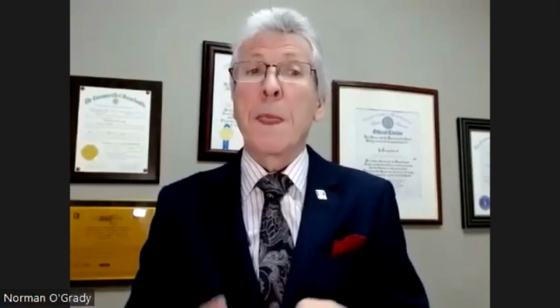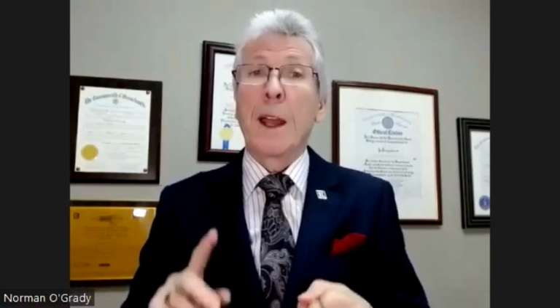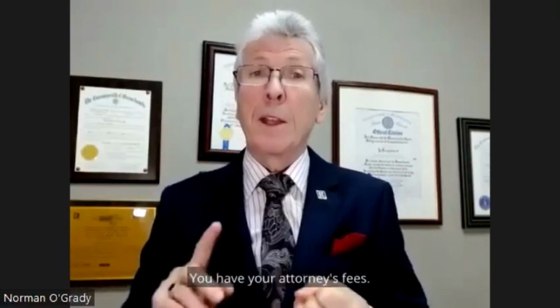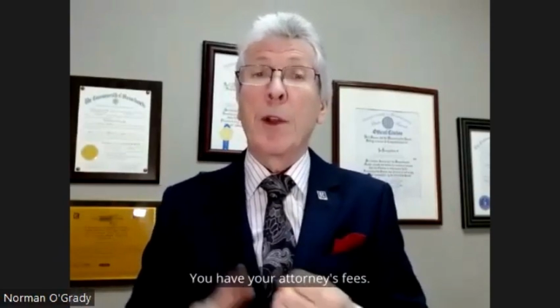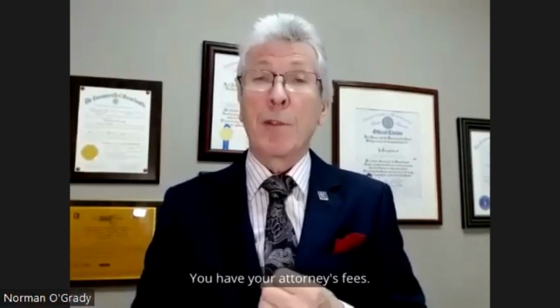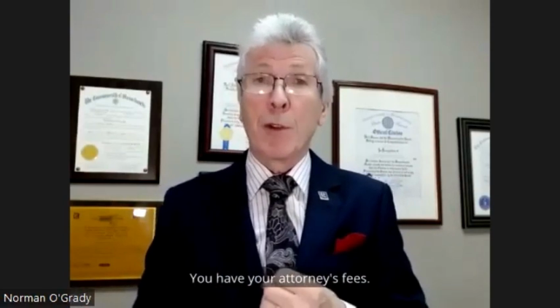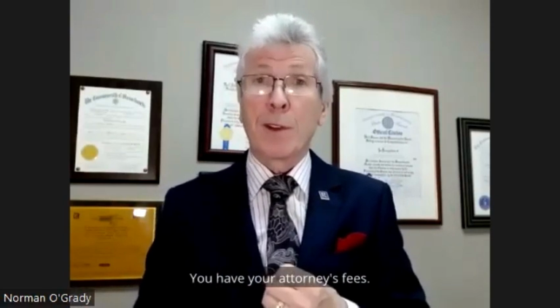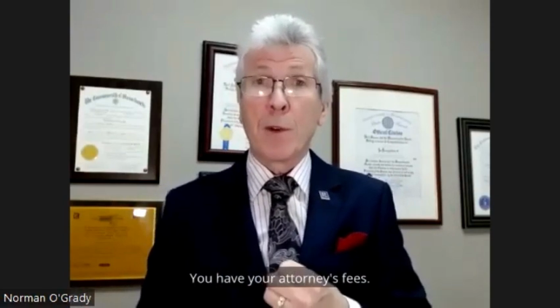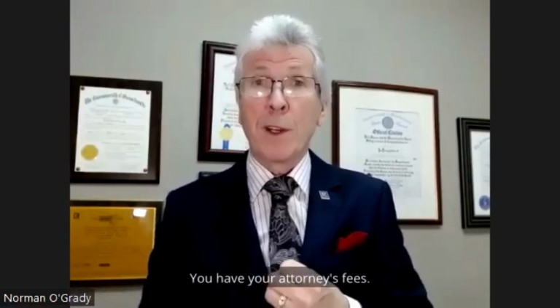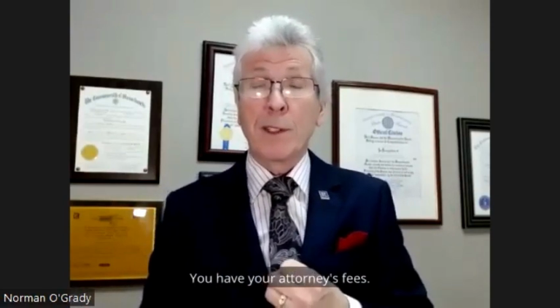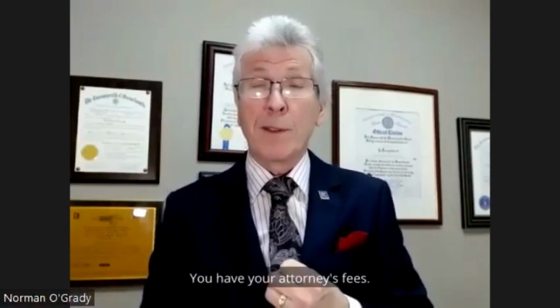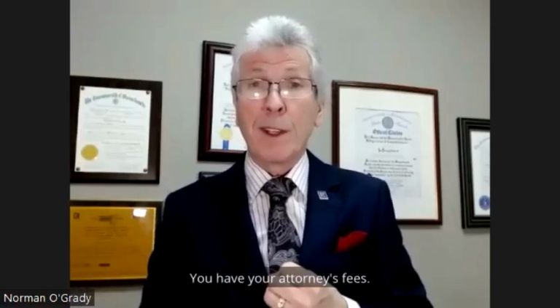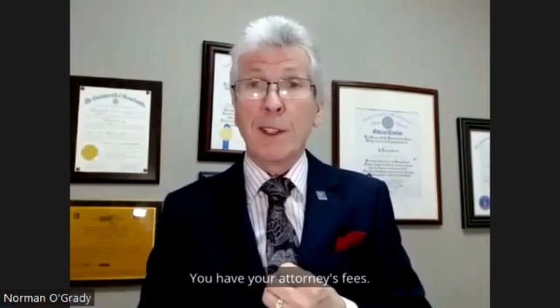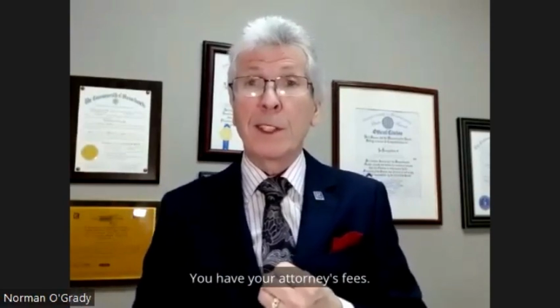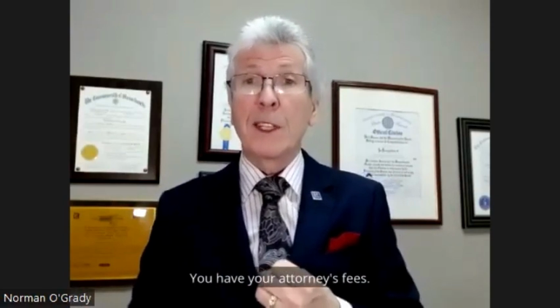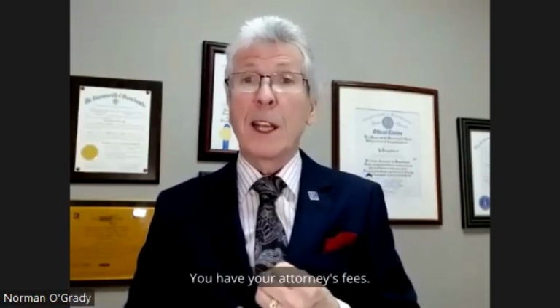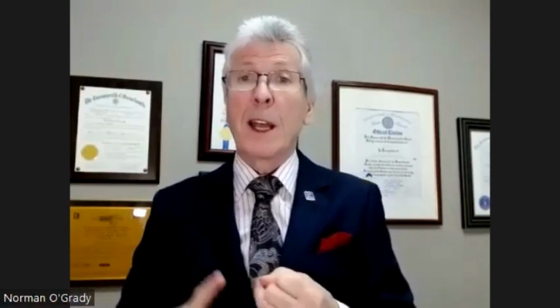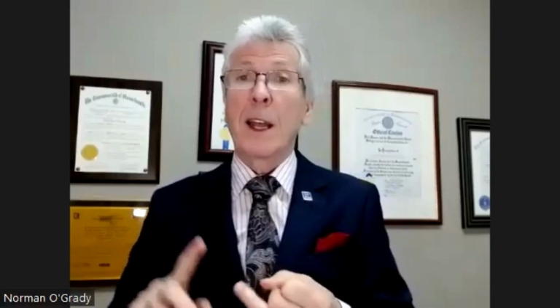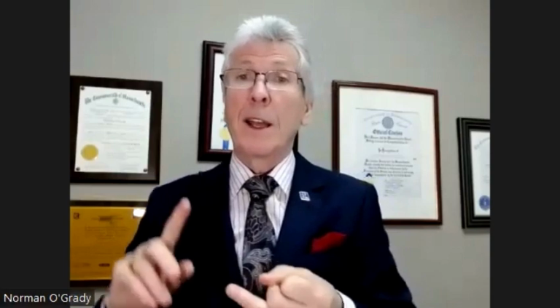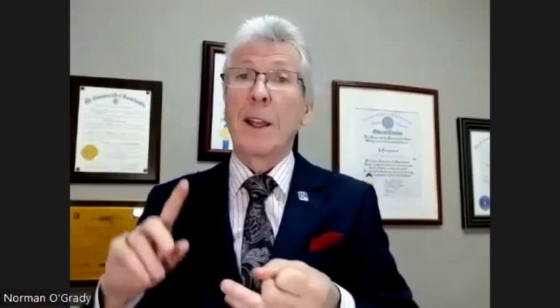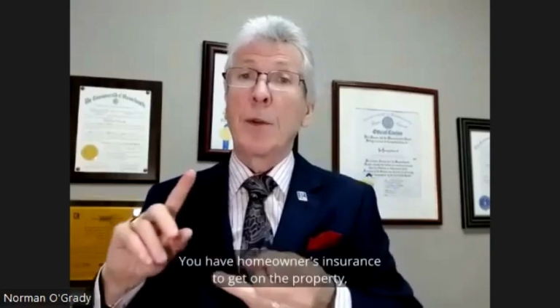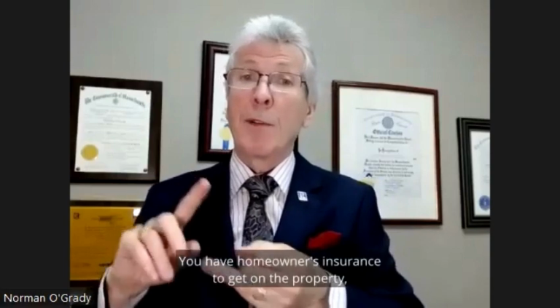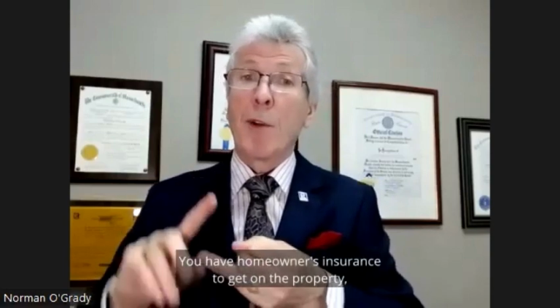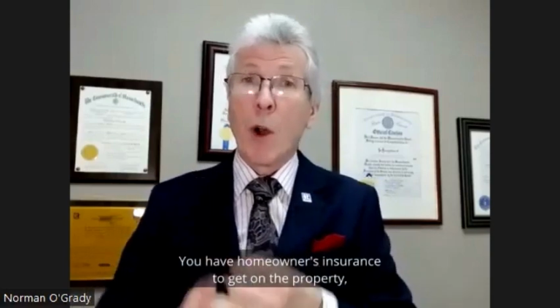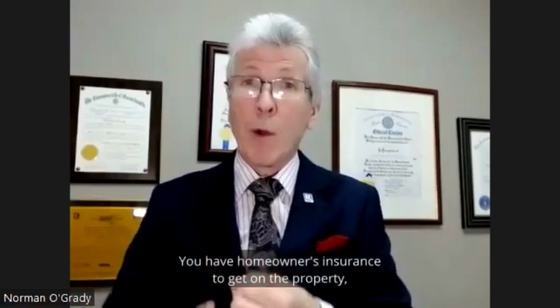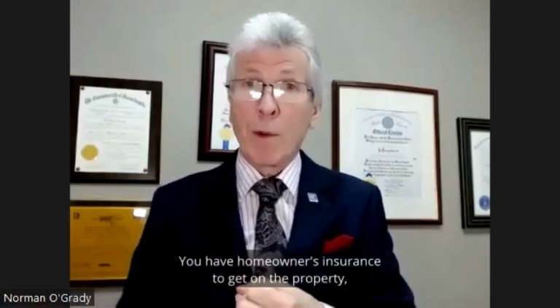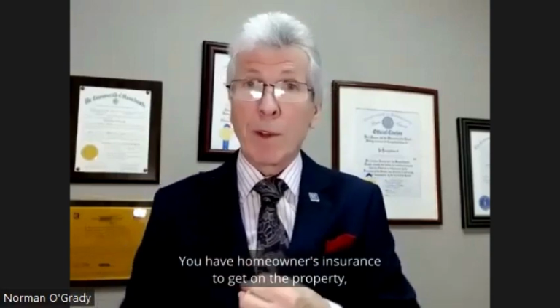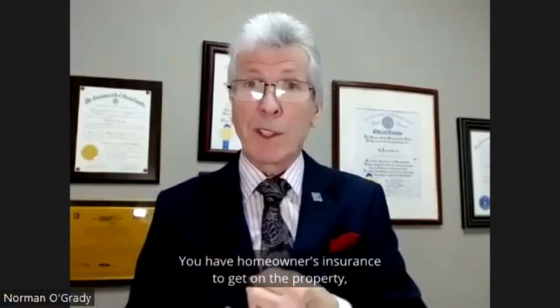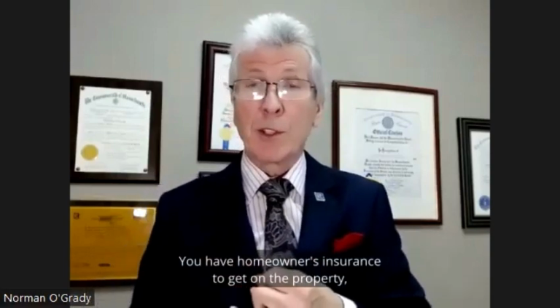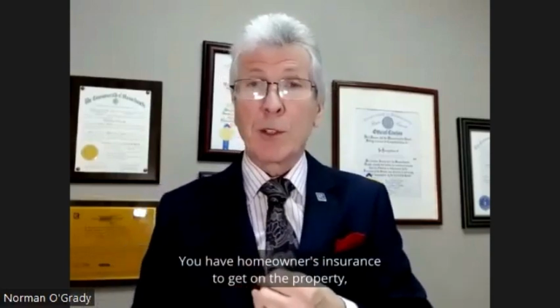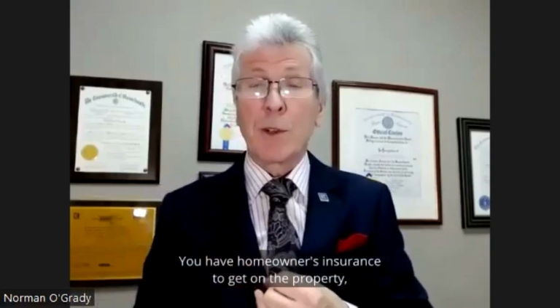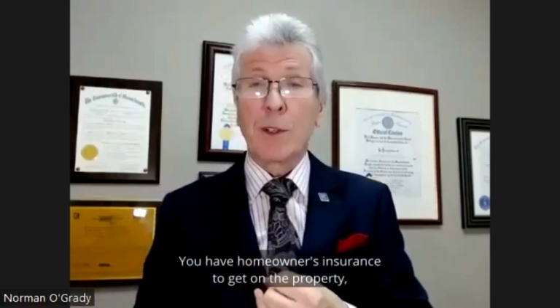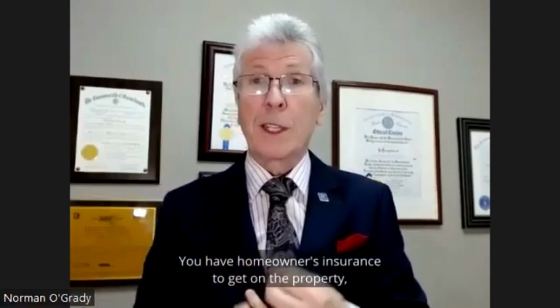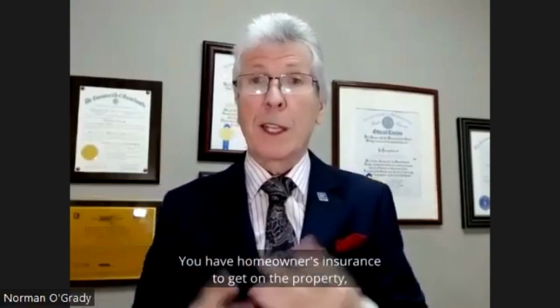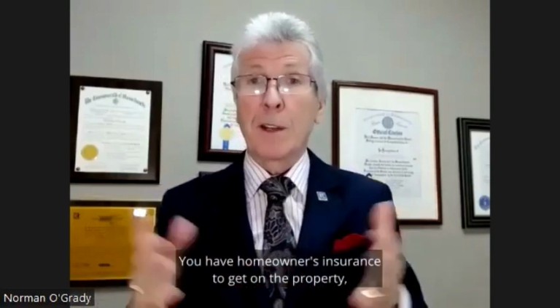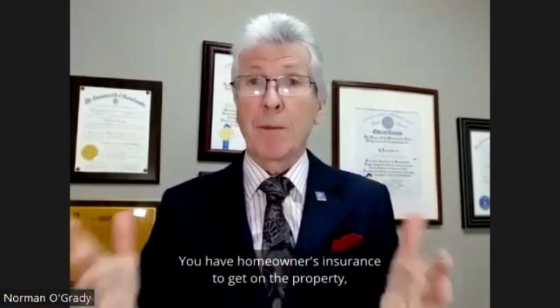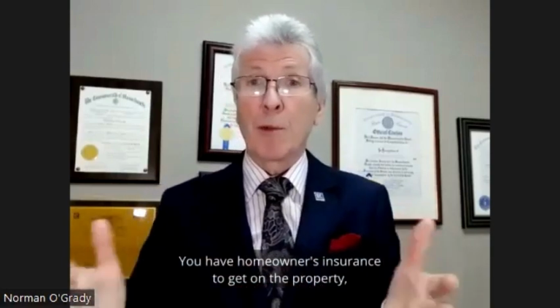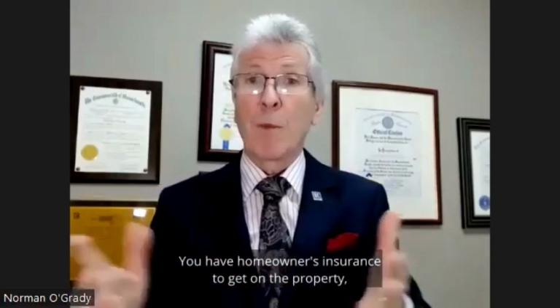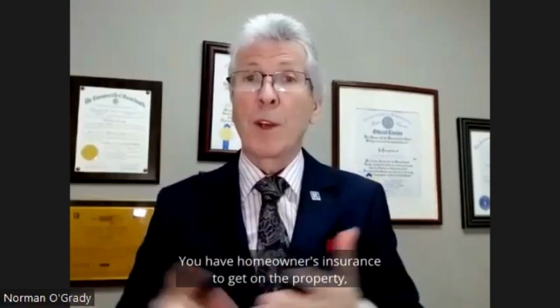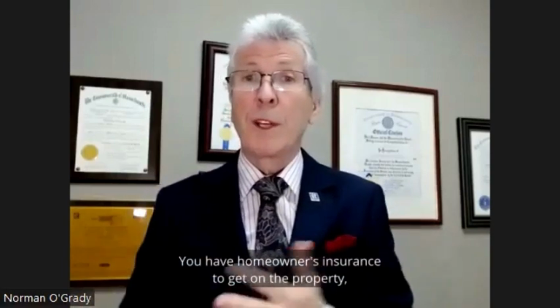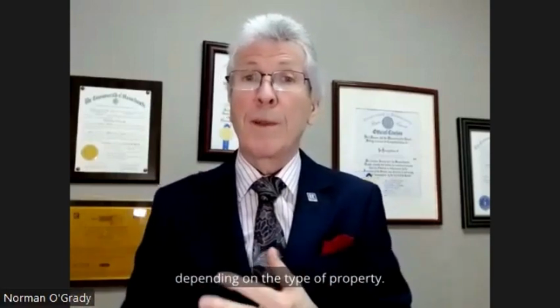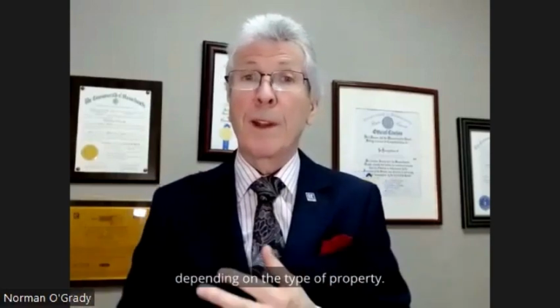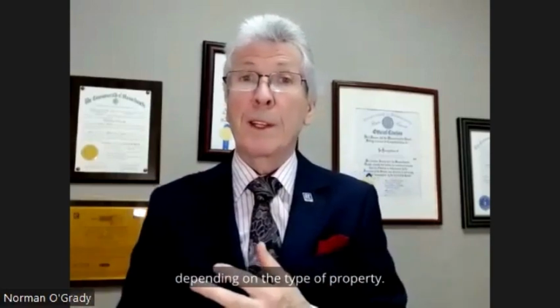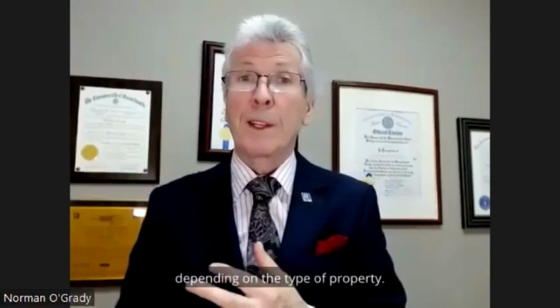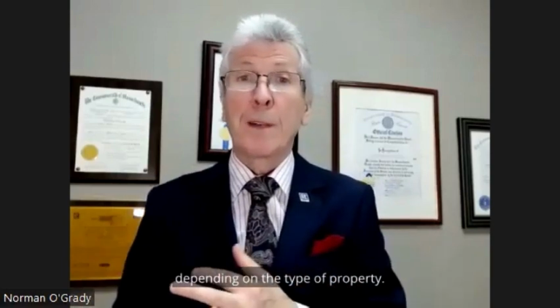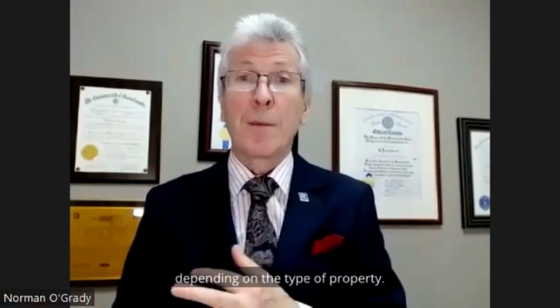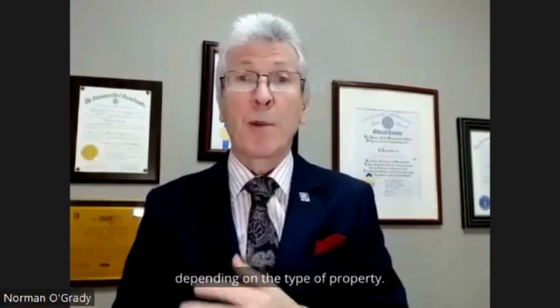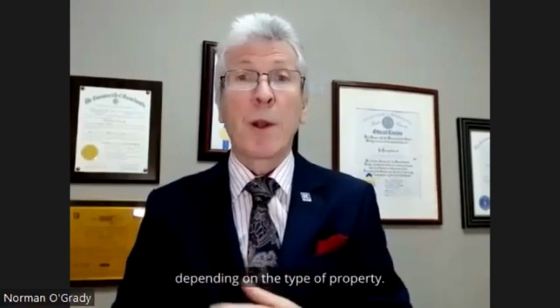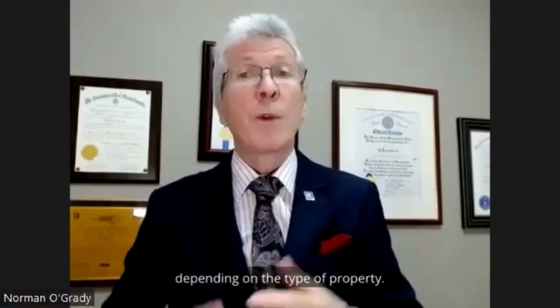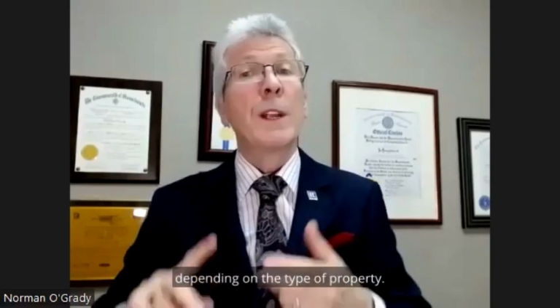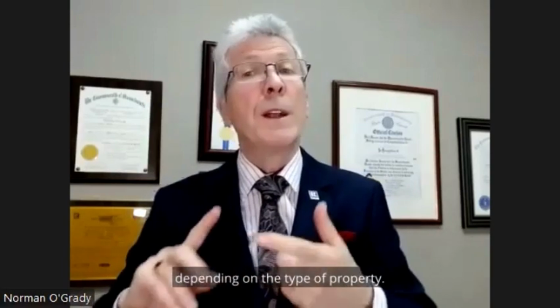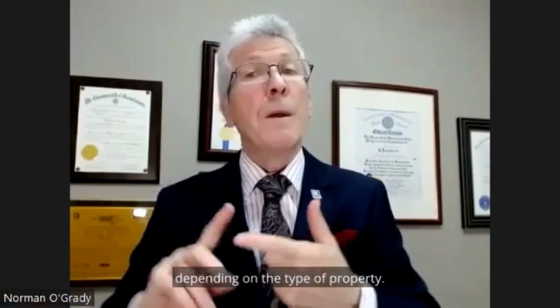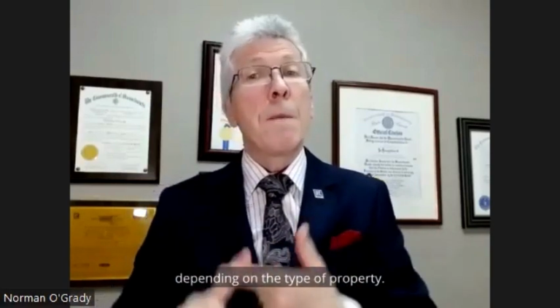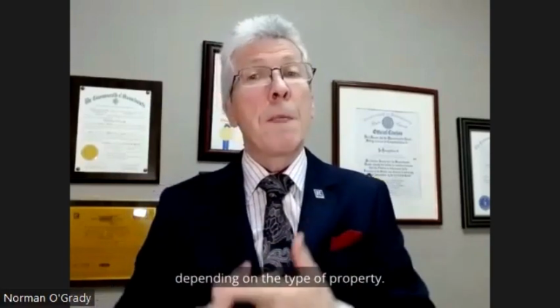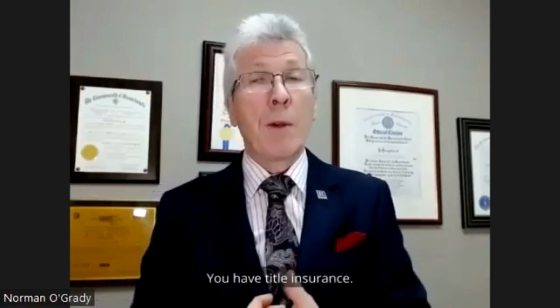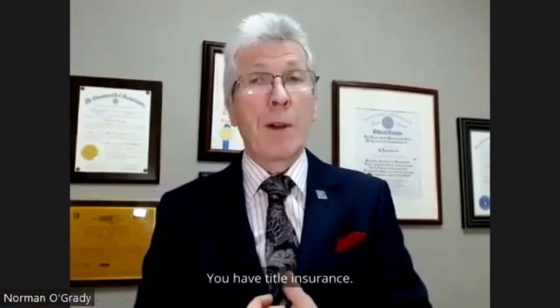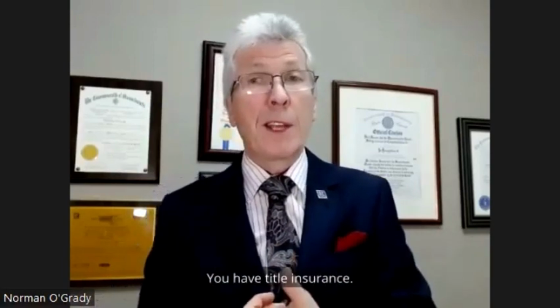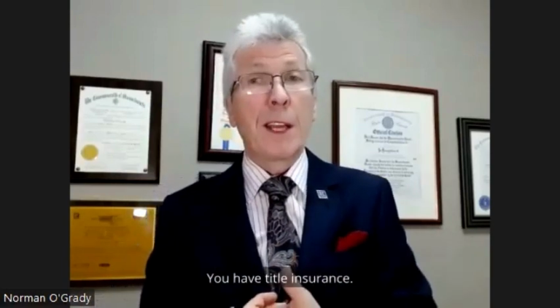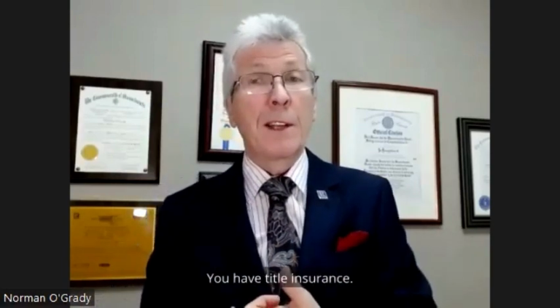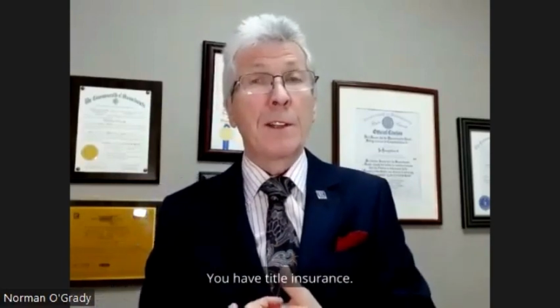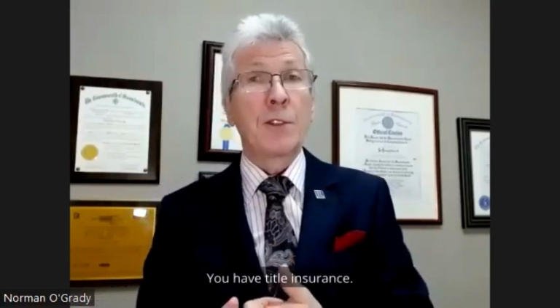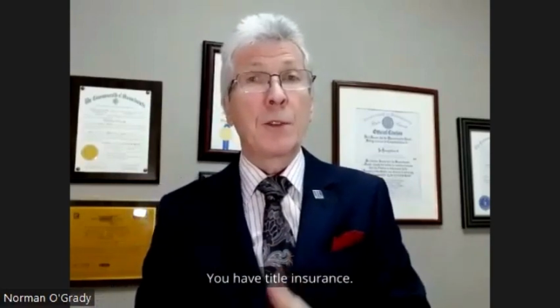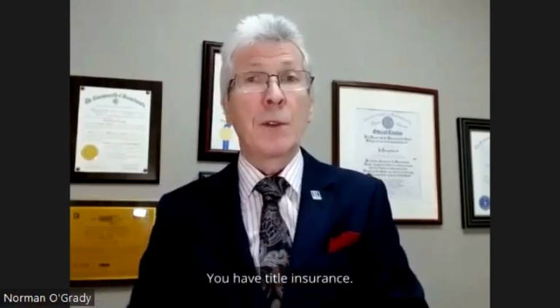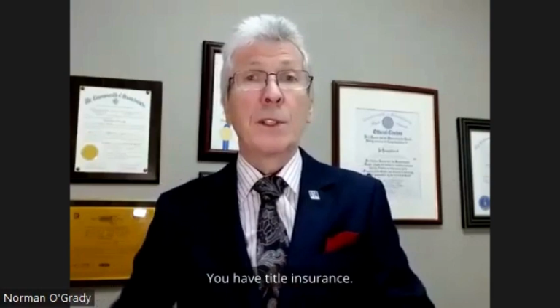You have your attorney's fees. You have homeowner's insurance to get on the property depending on the type of property. You have title insurance.